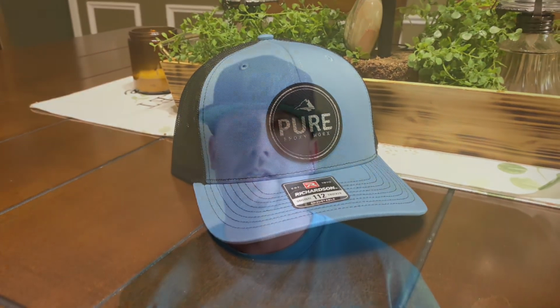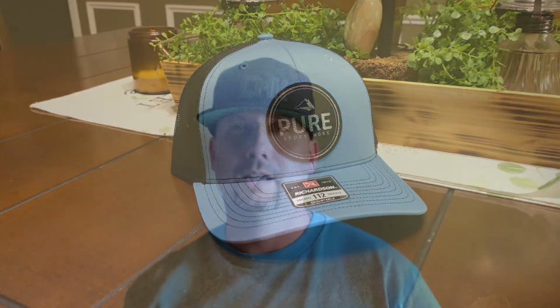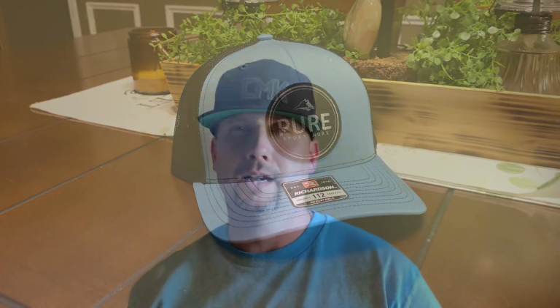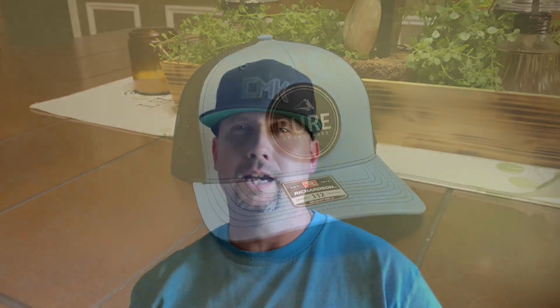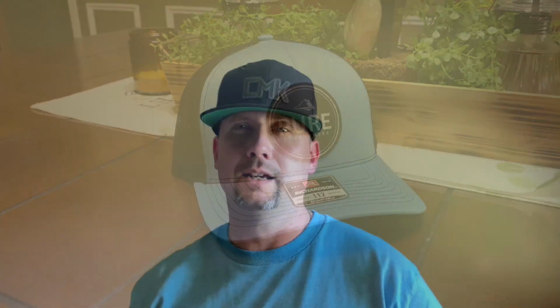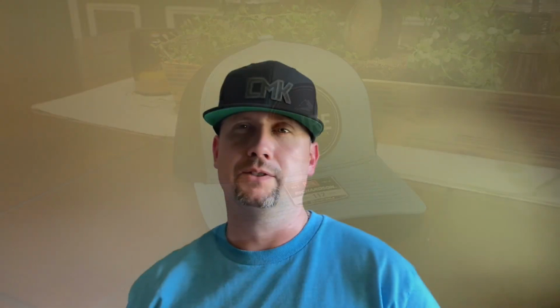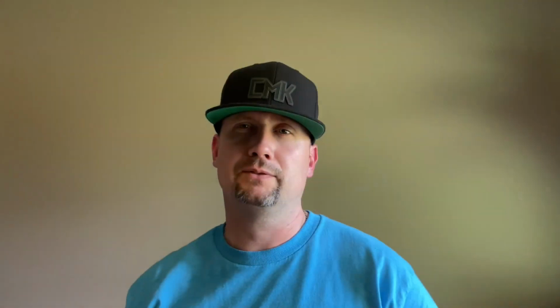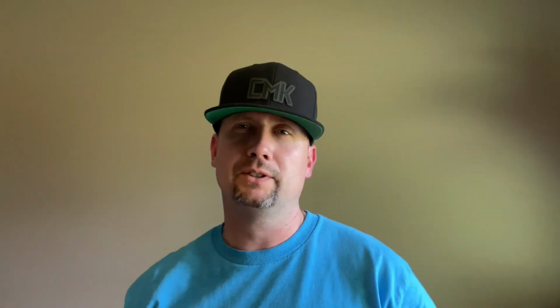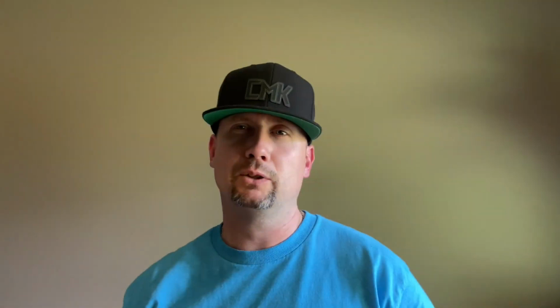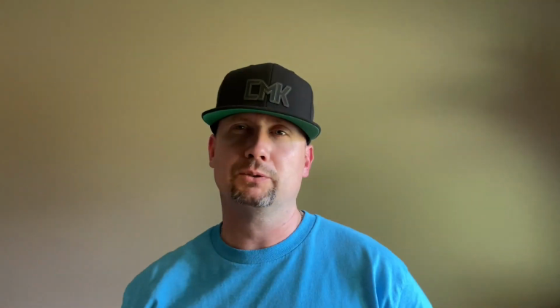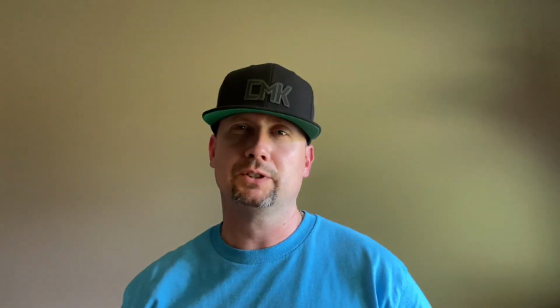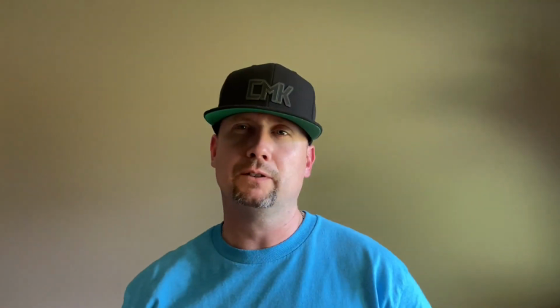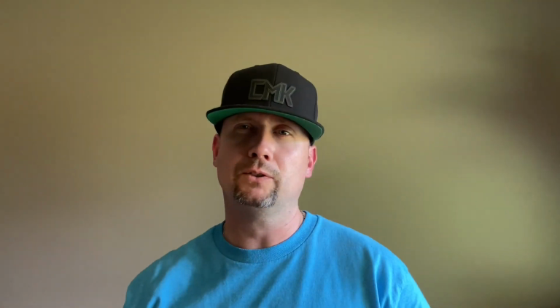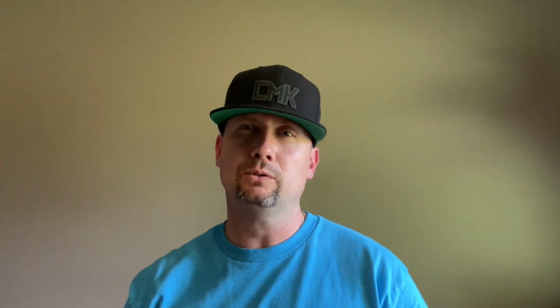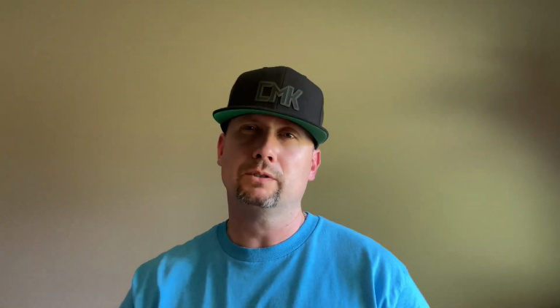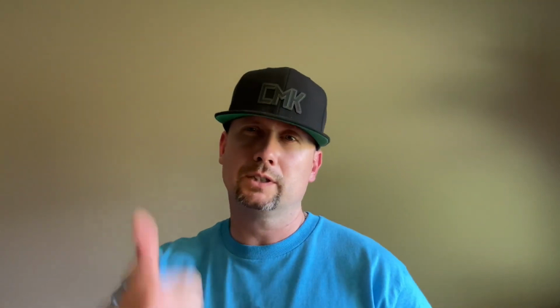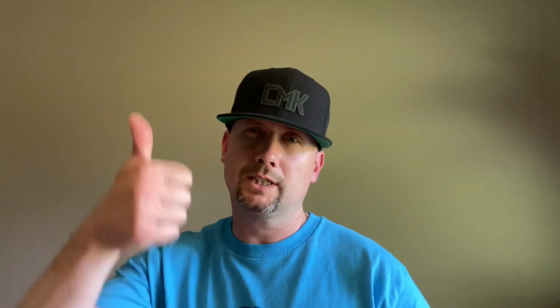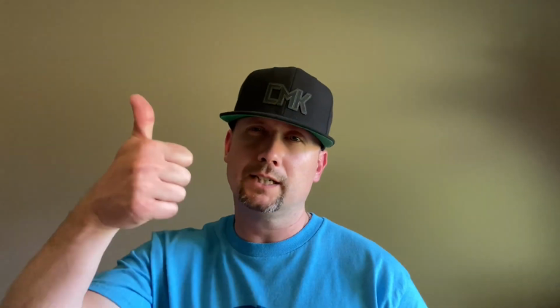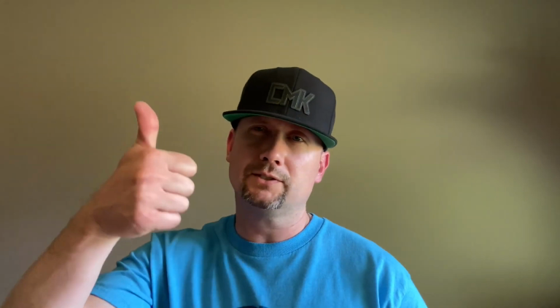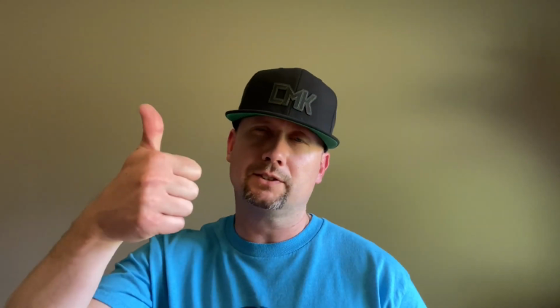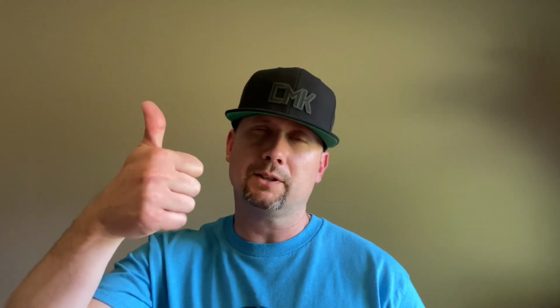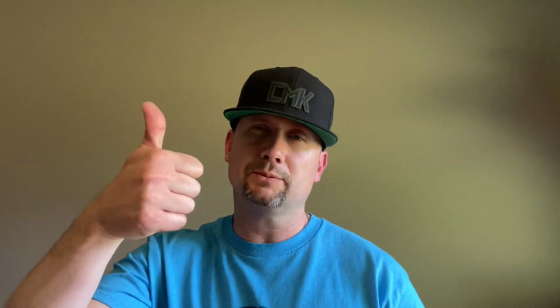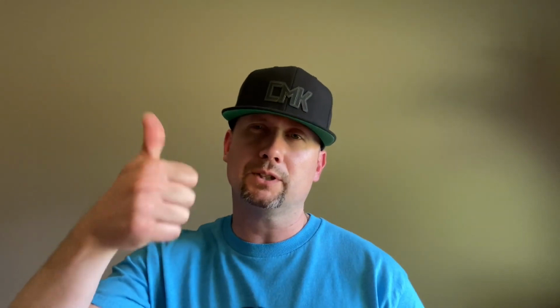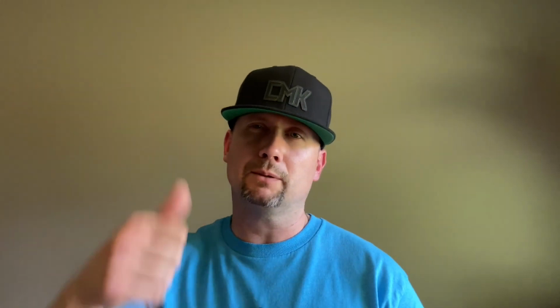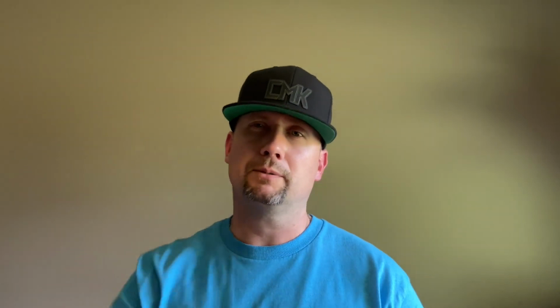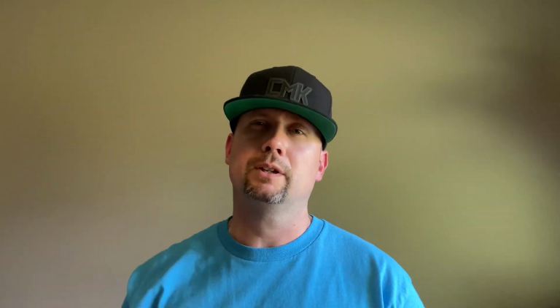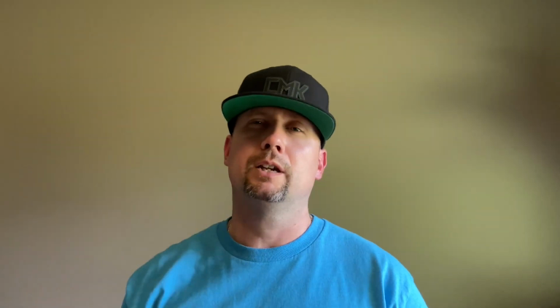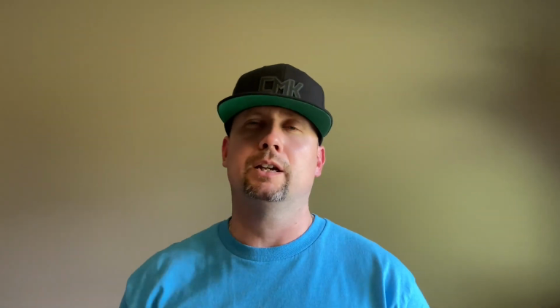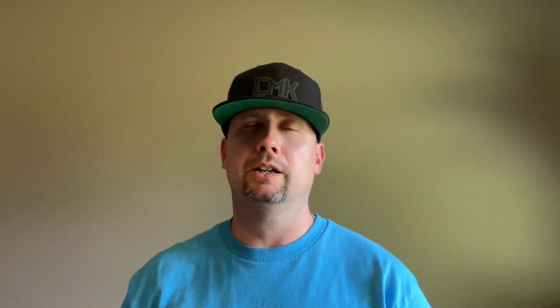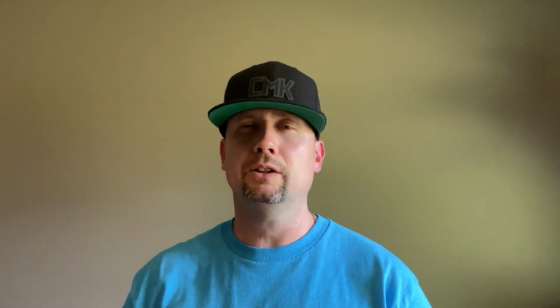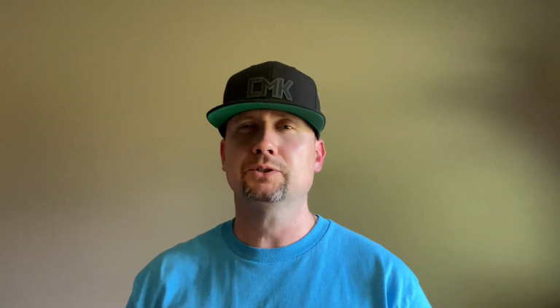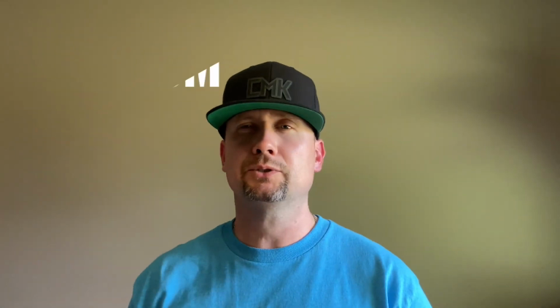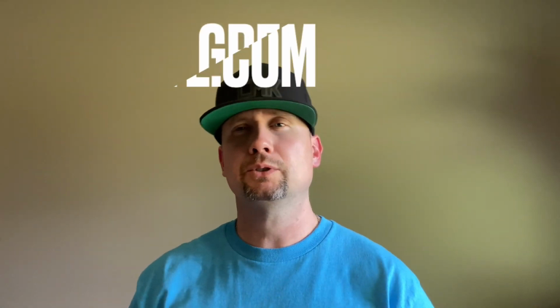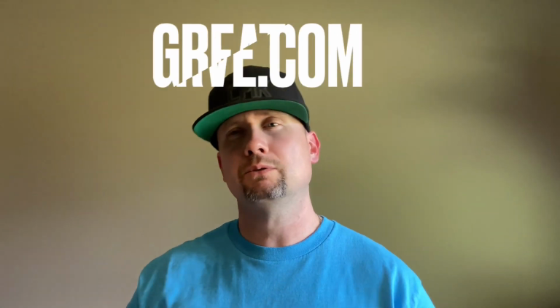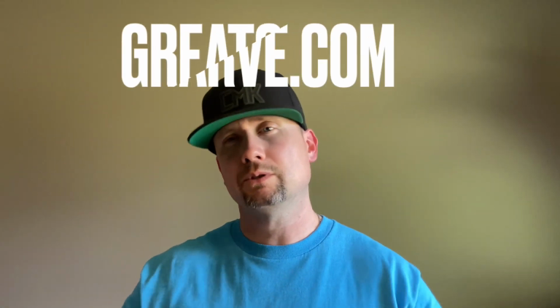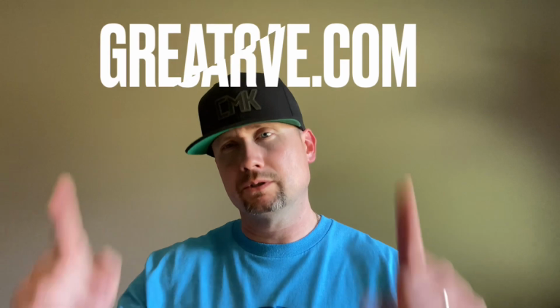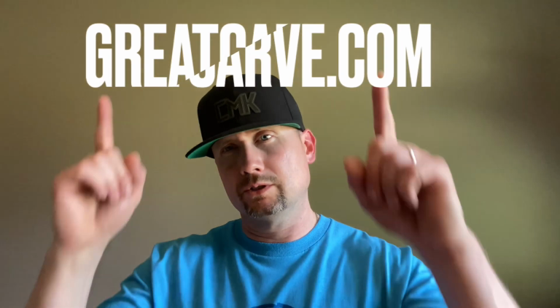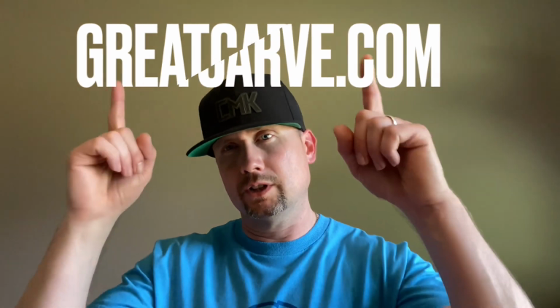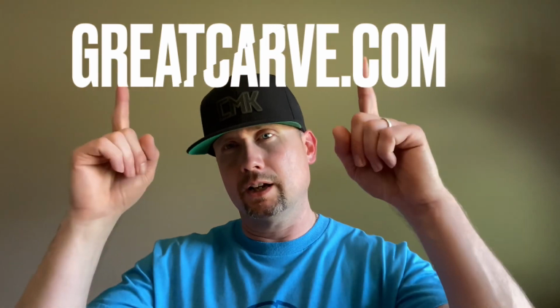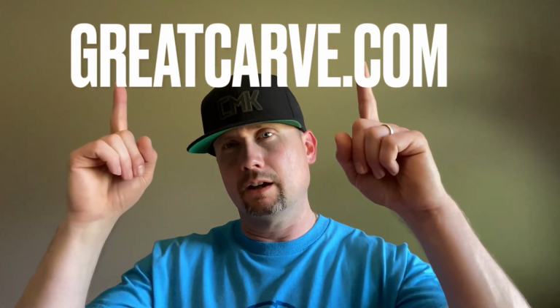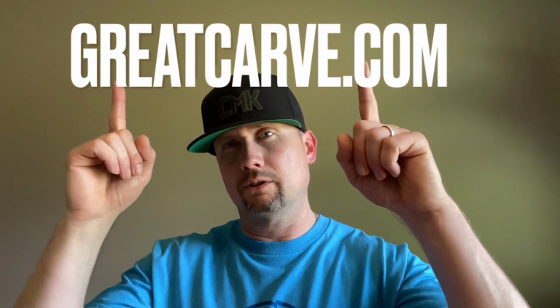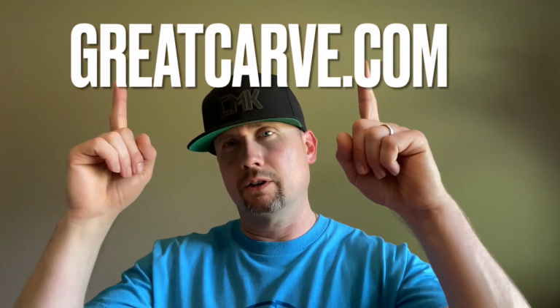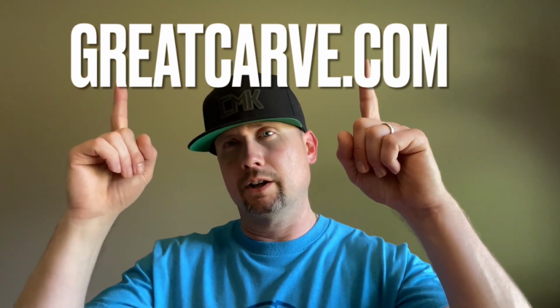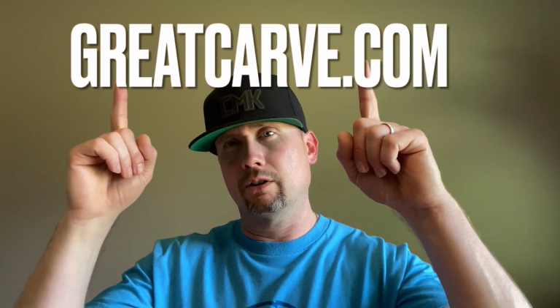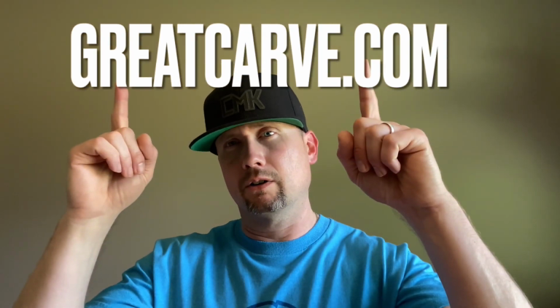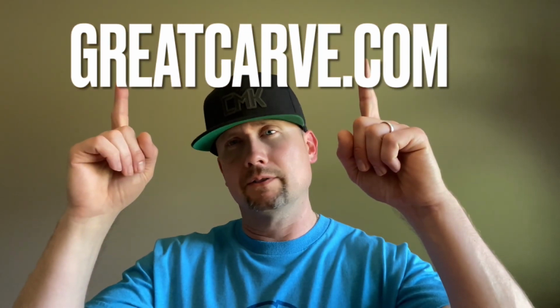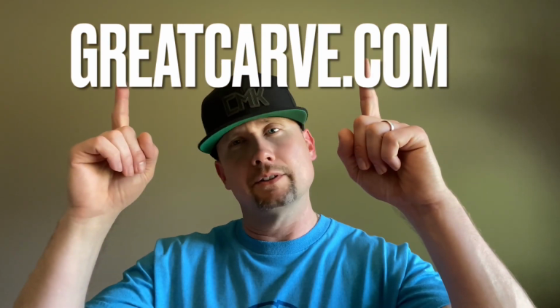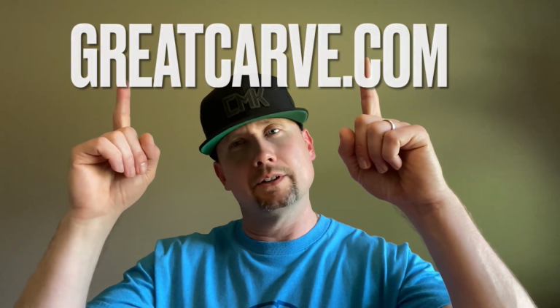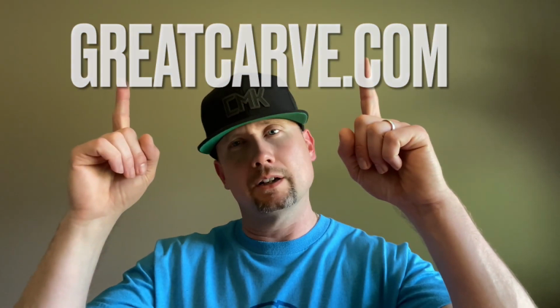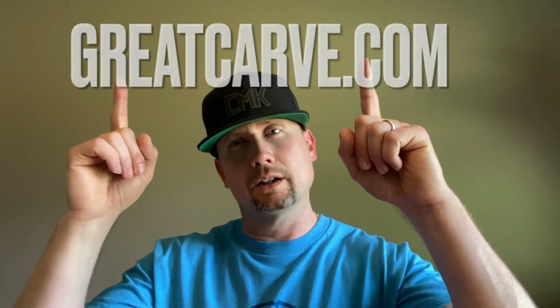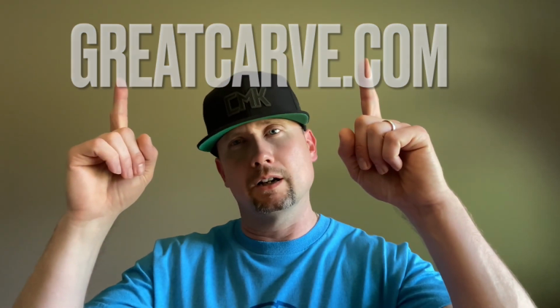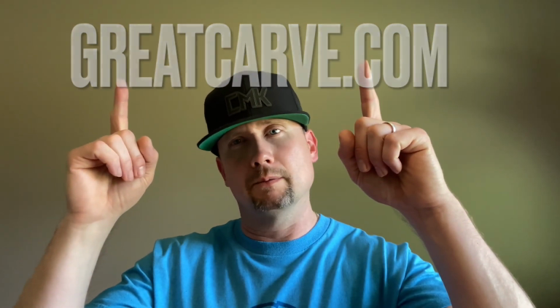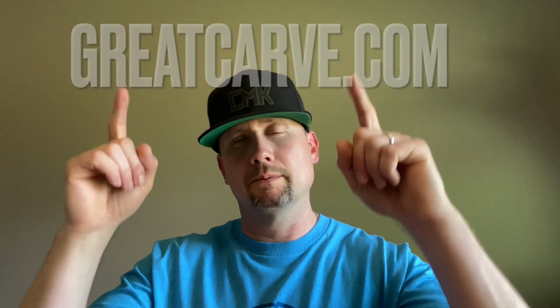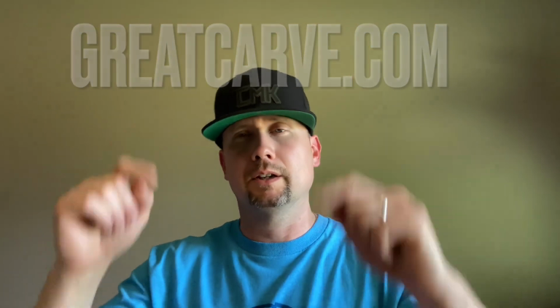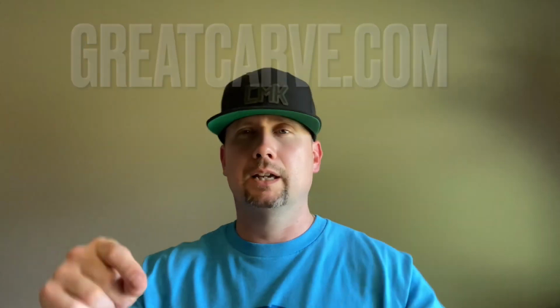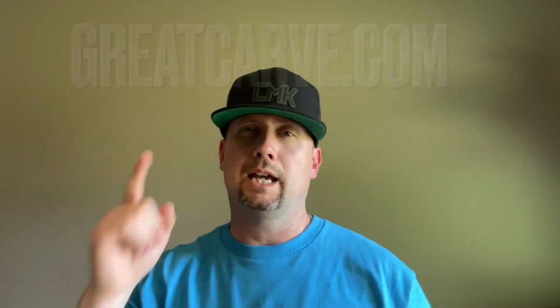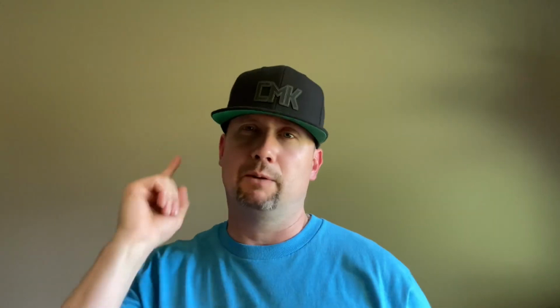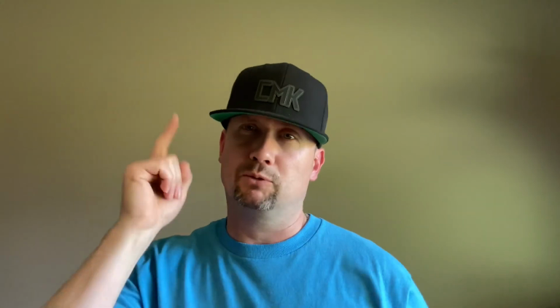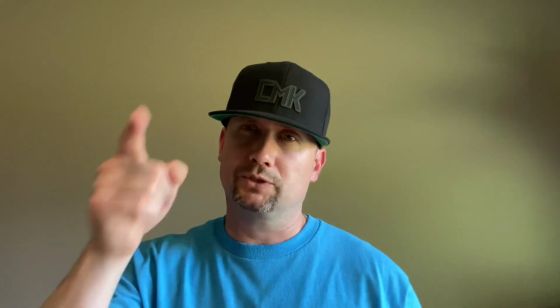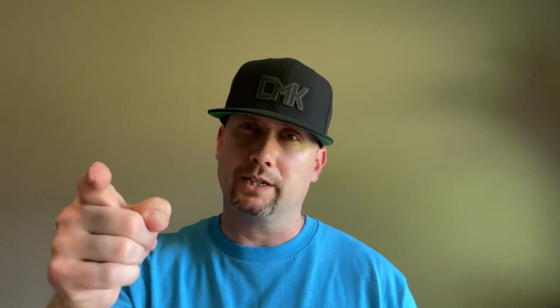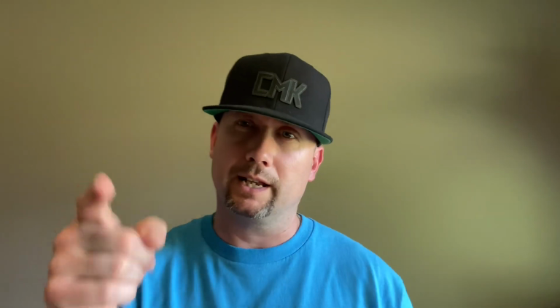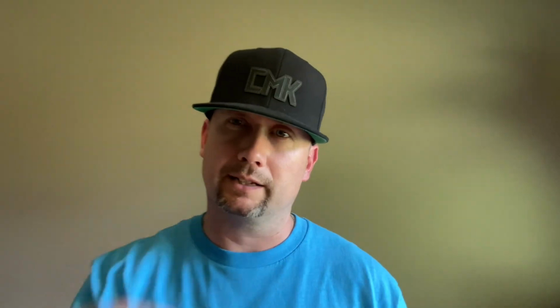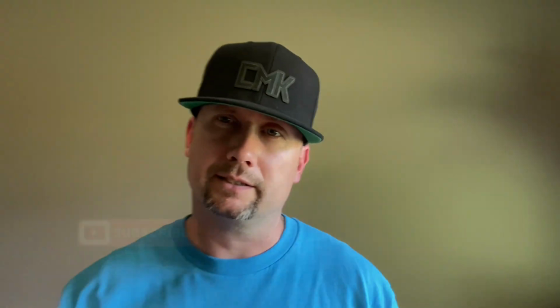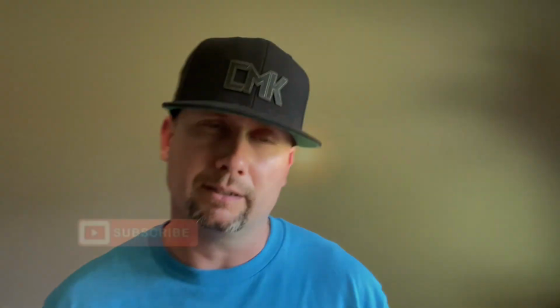Hey, if this video was helpful, give us a thumbs up, and also check out greatcarve.com. We'll see you next time.